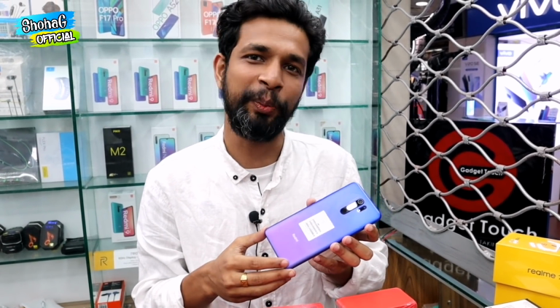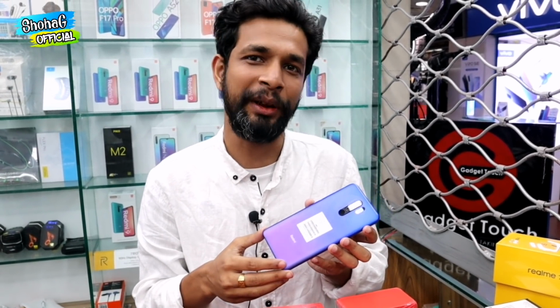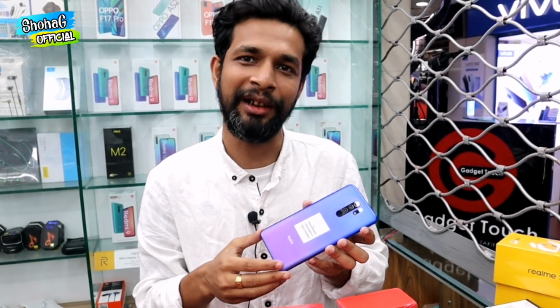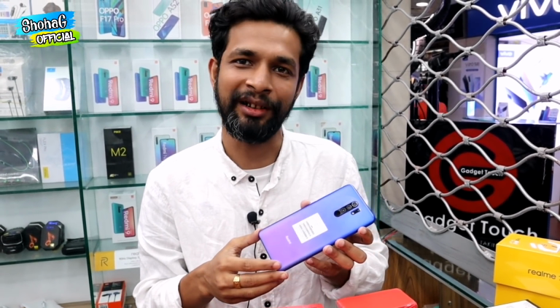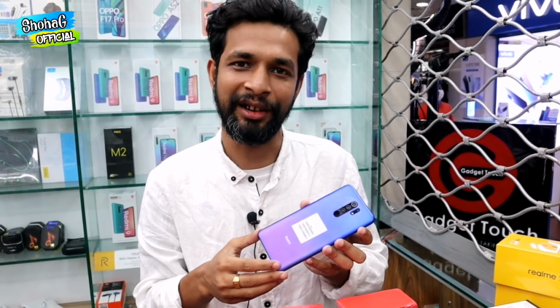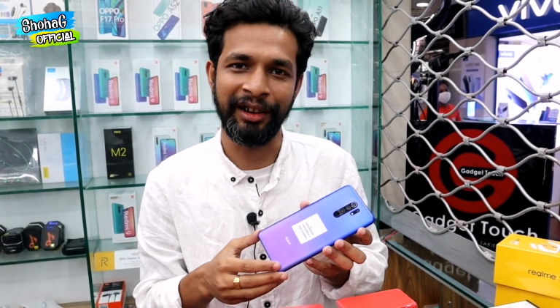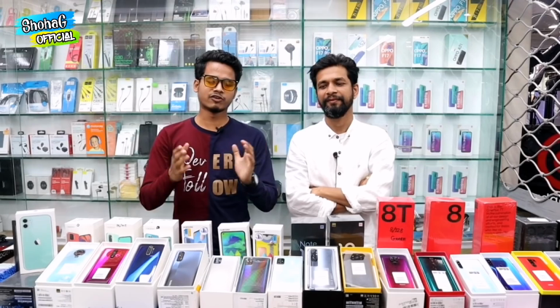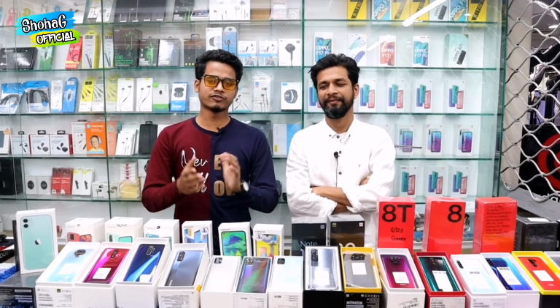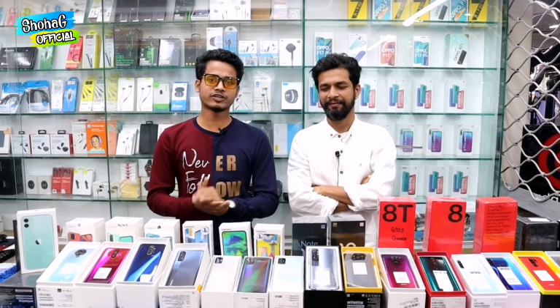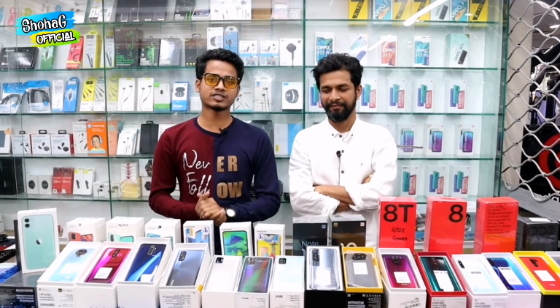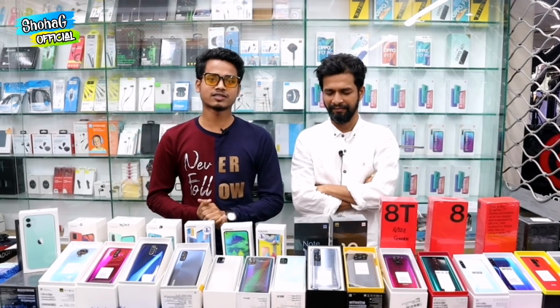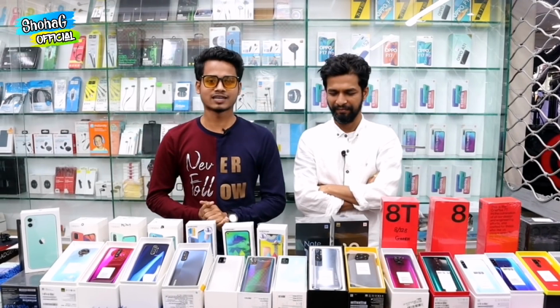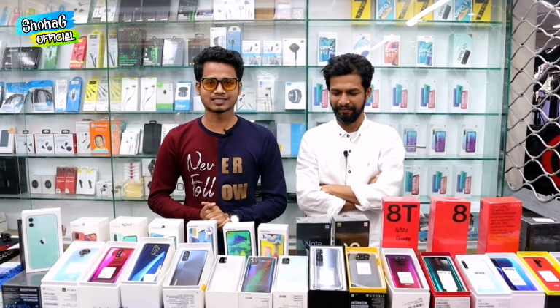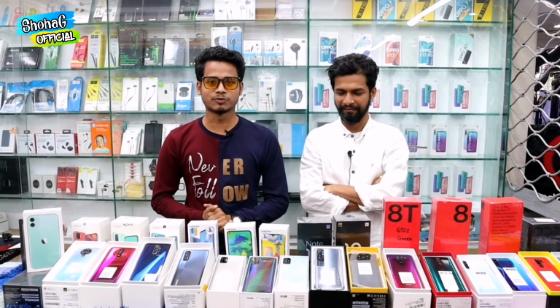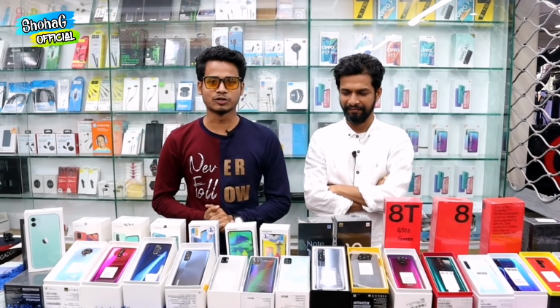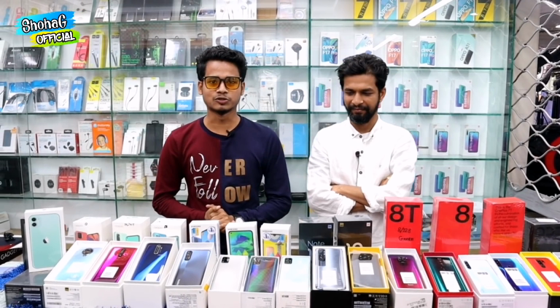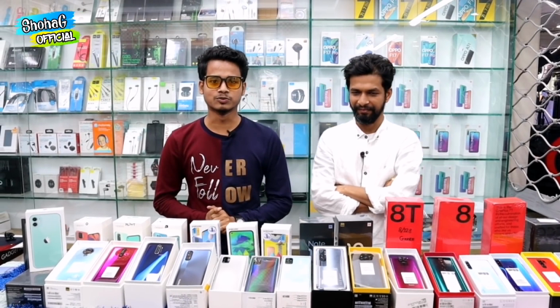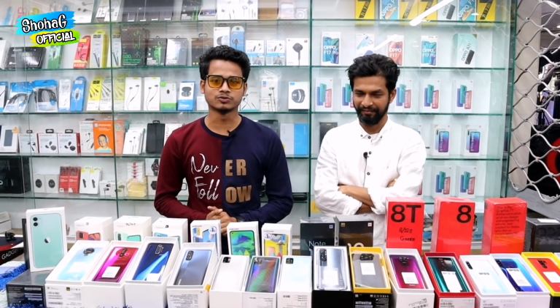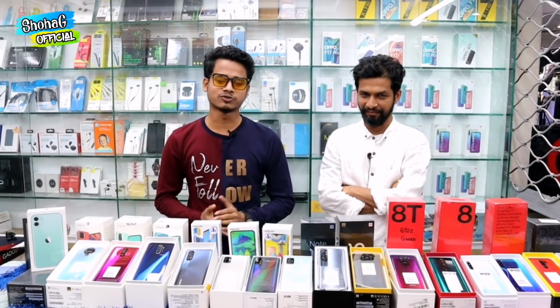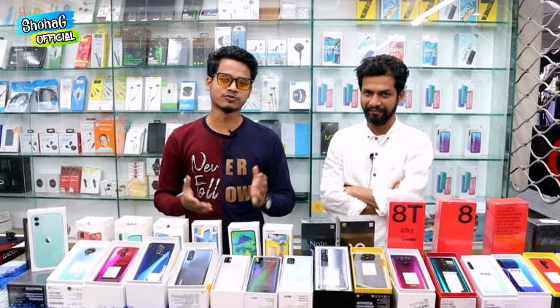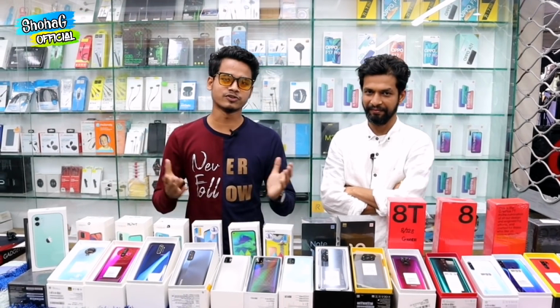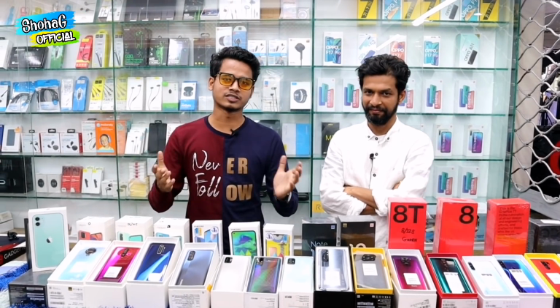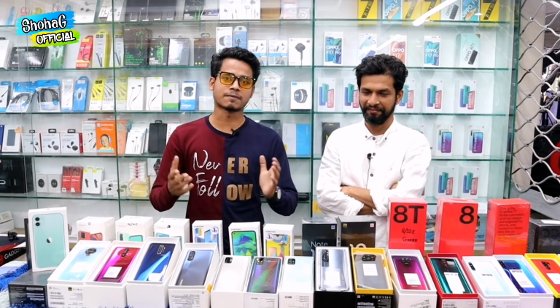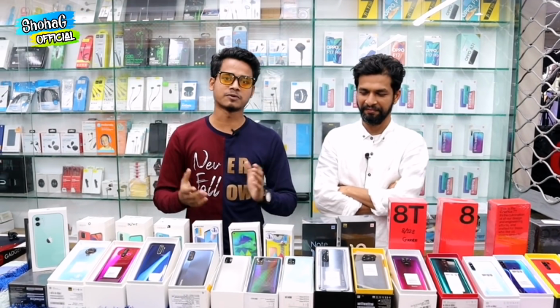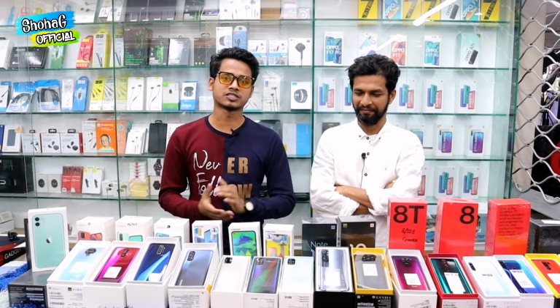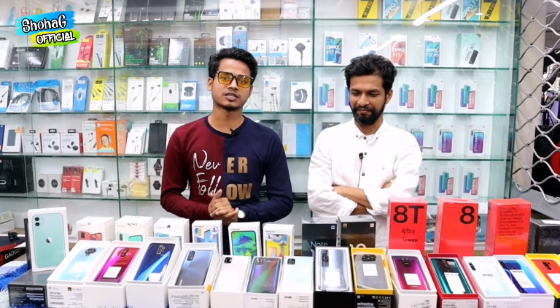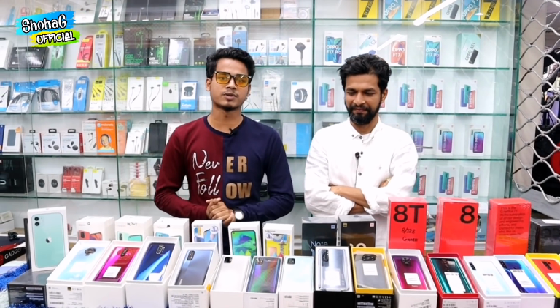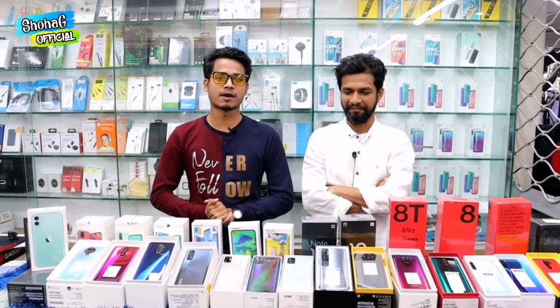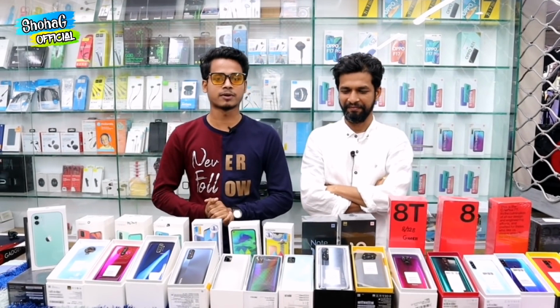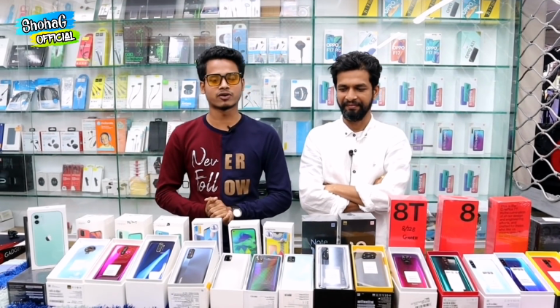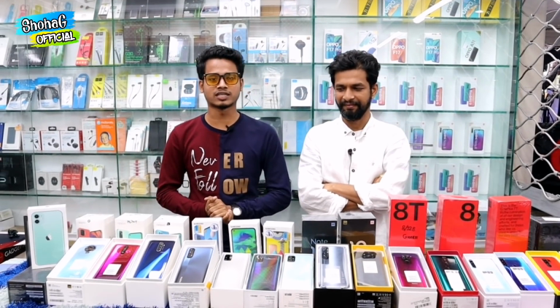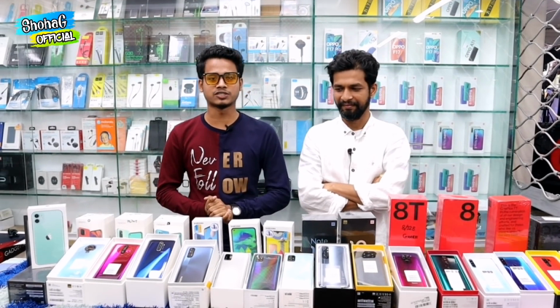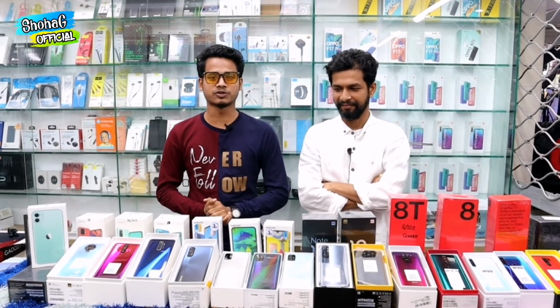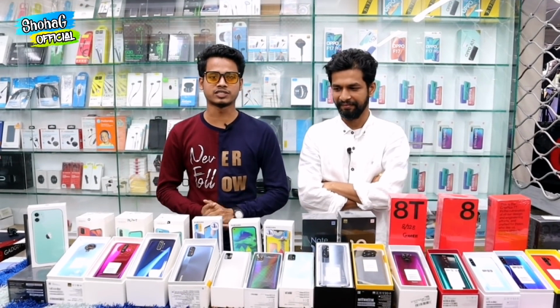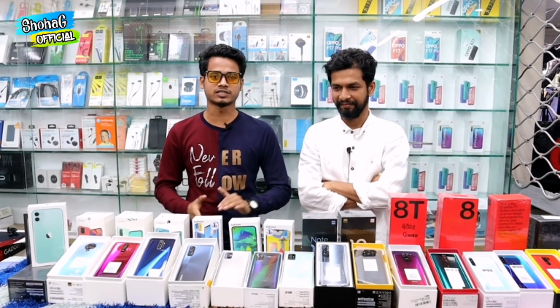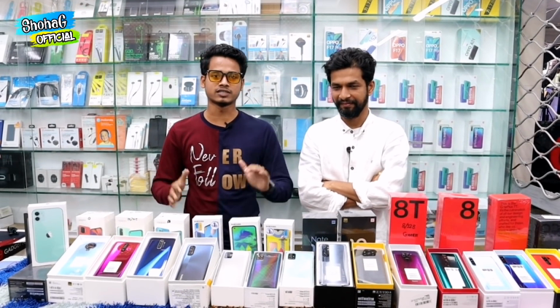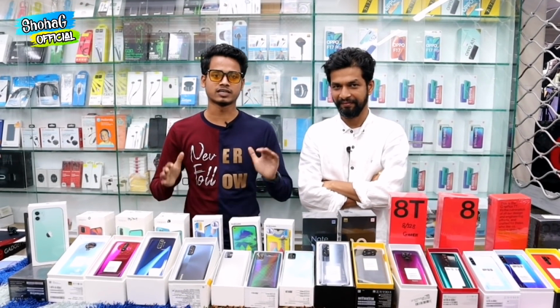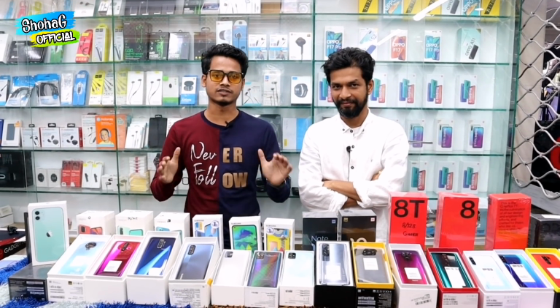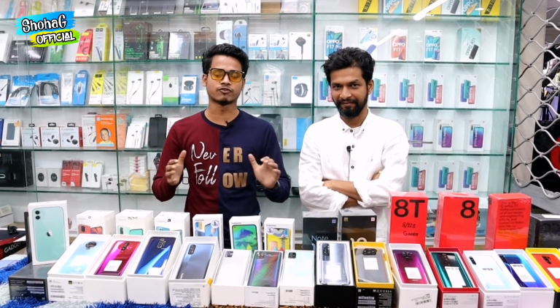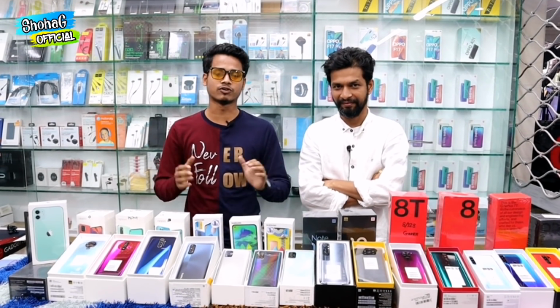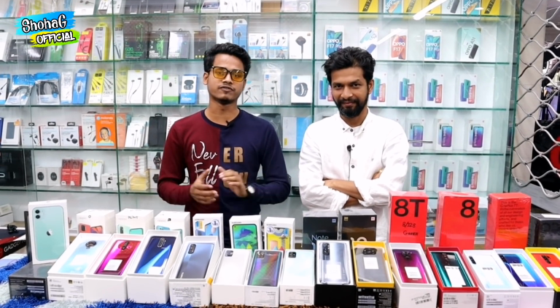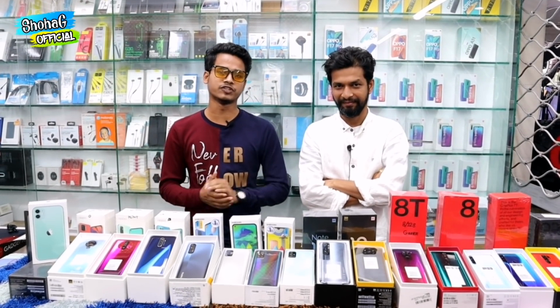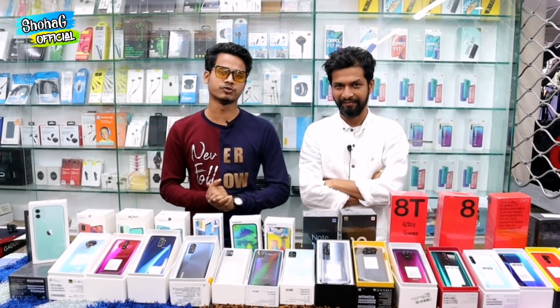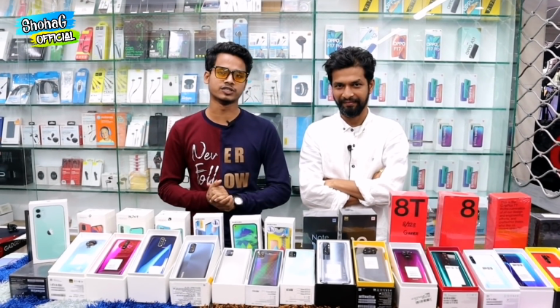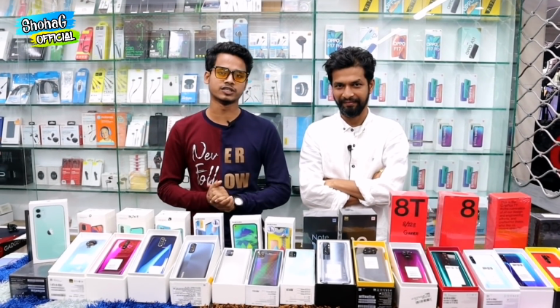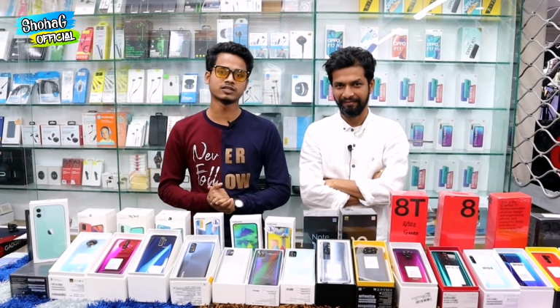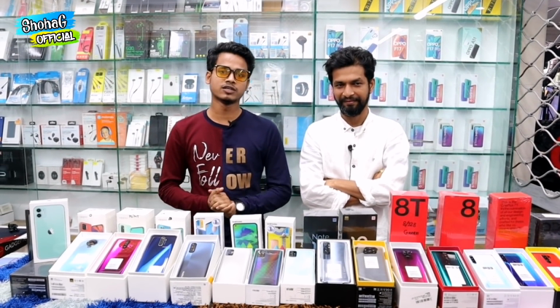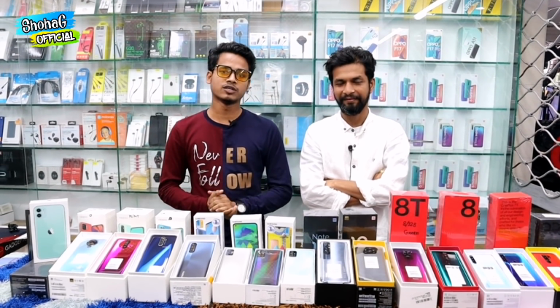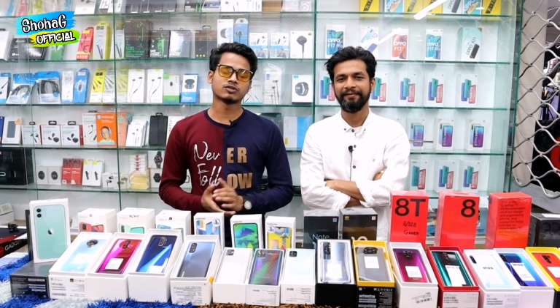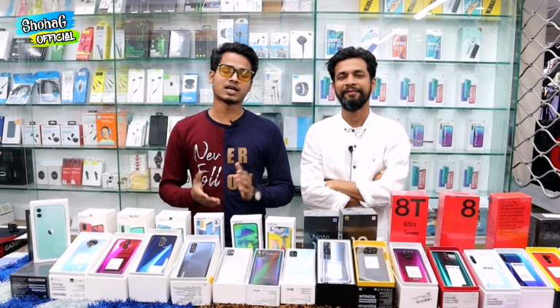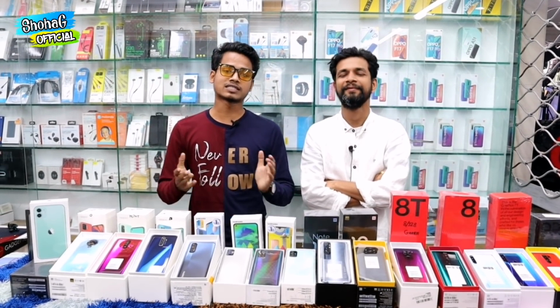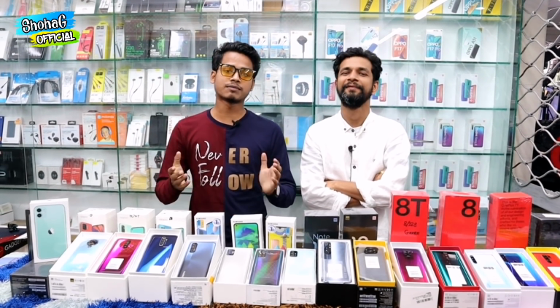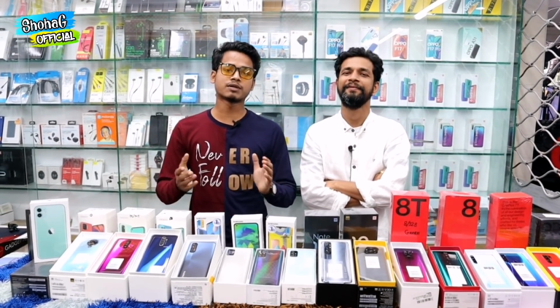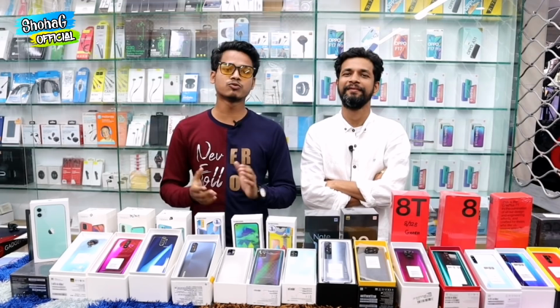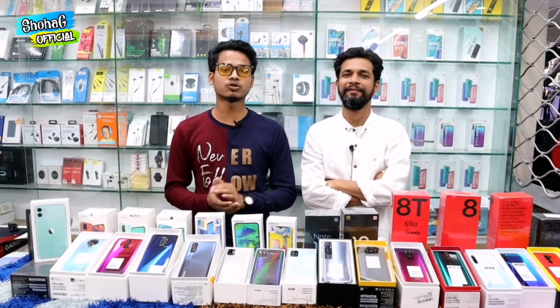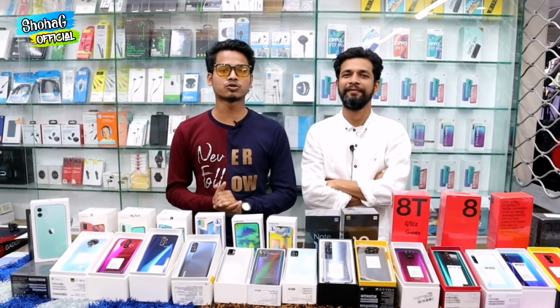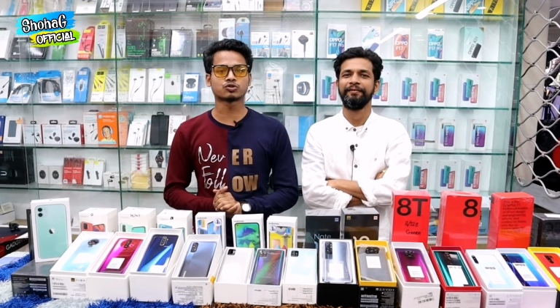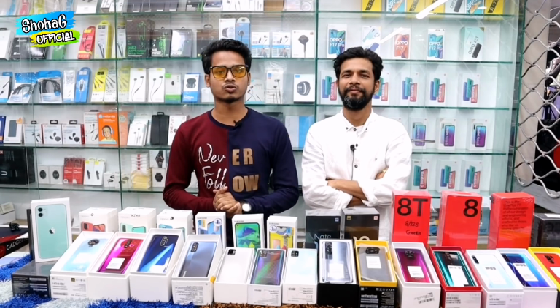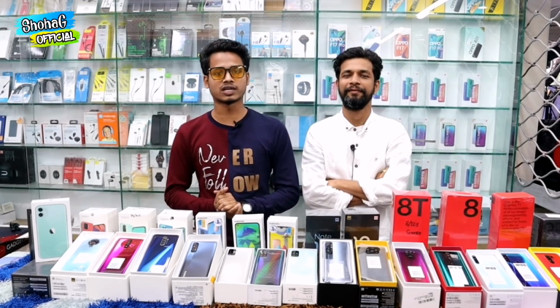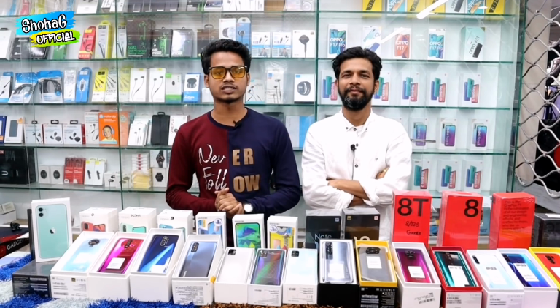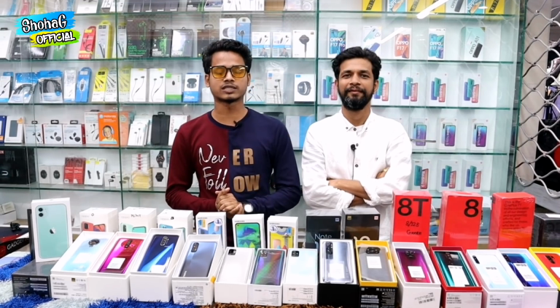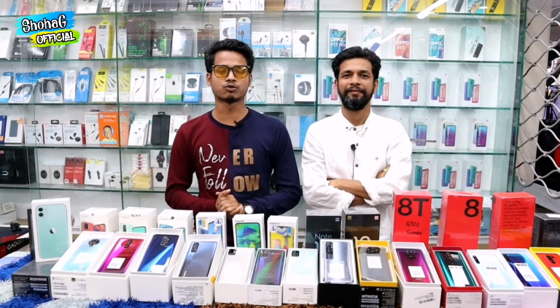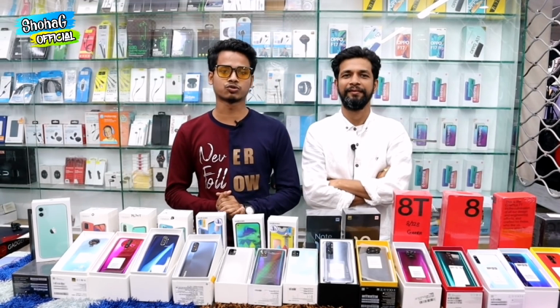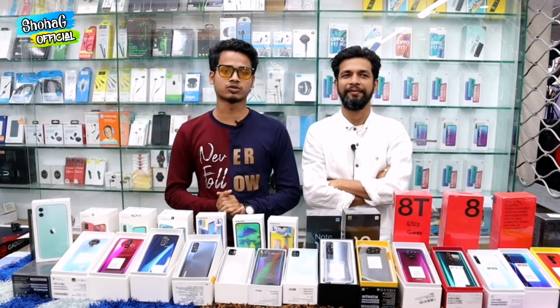Hello viewers, Assalamualaikum. So viewers, I'm going to be watching this video. This is how I'm learning about the video — I'm going to listen to it.